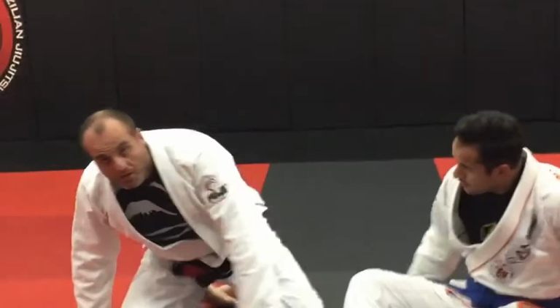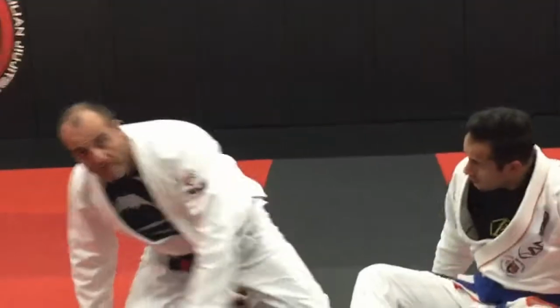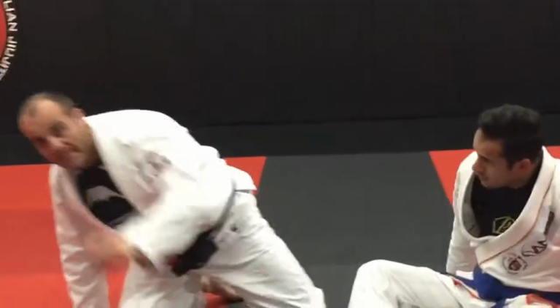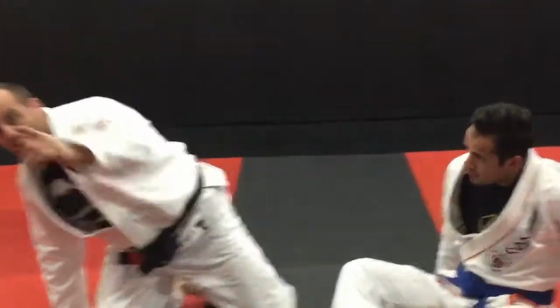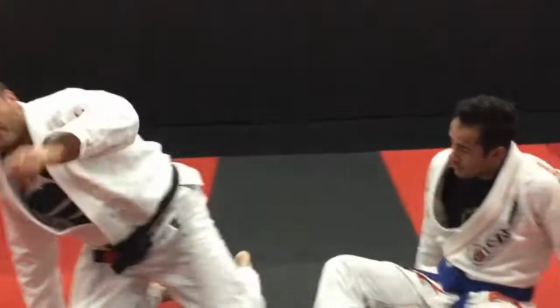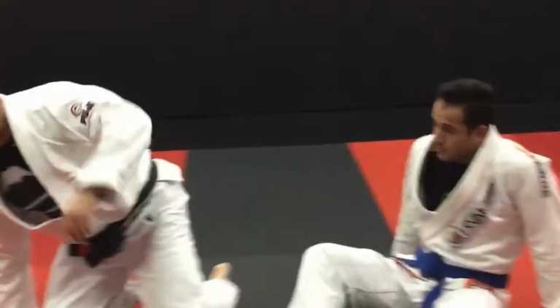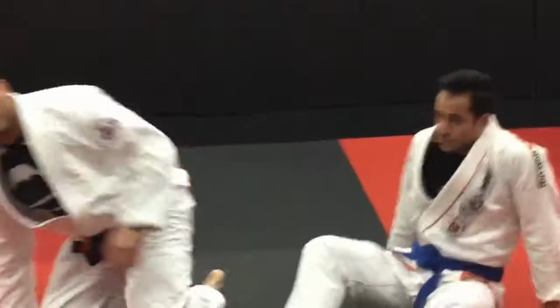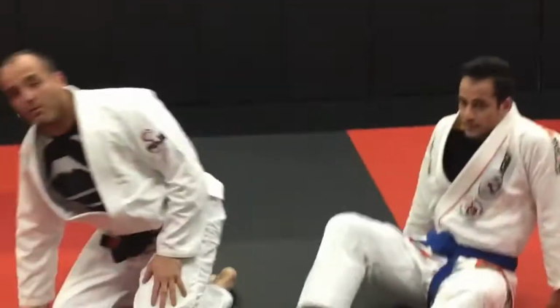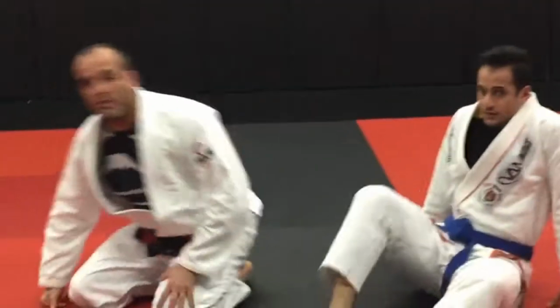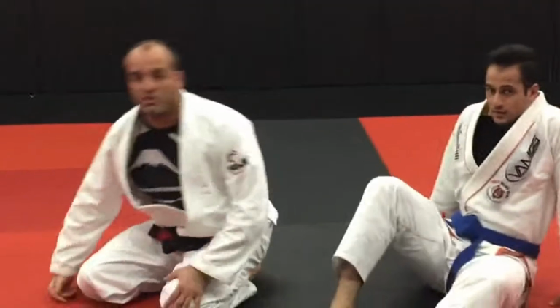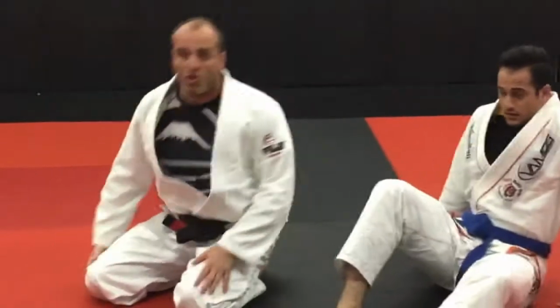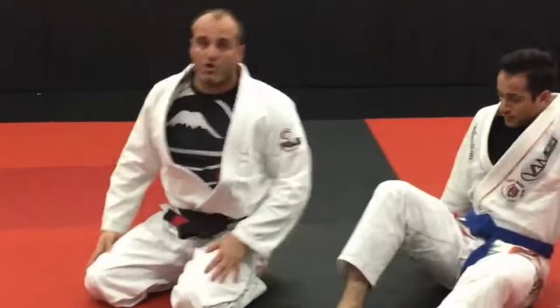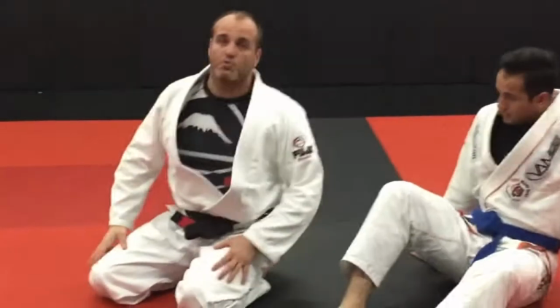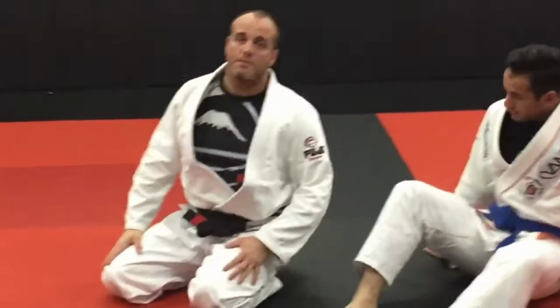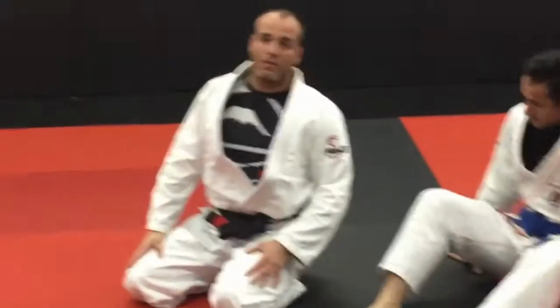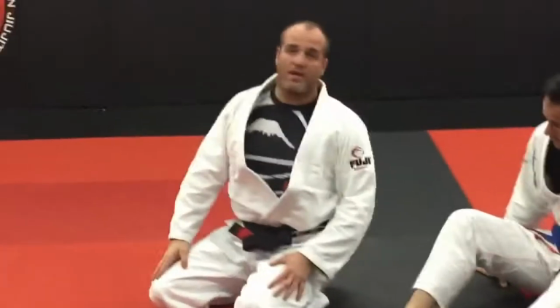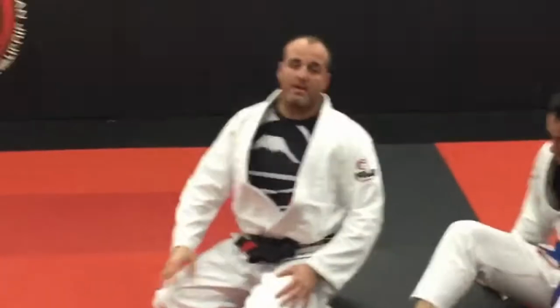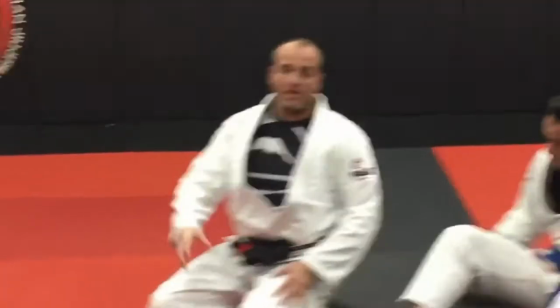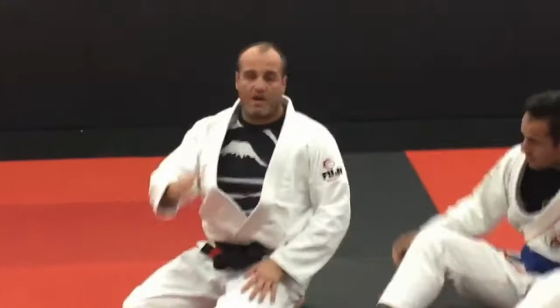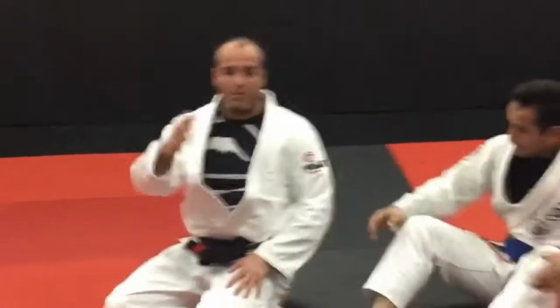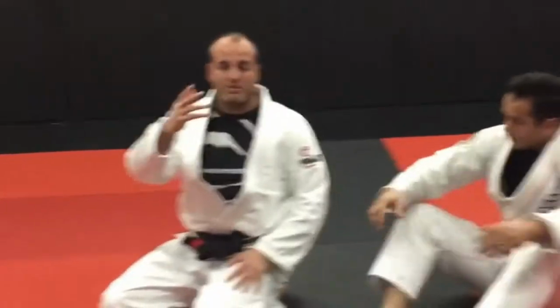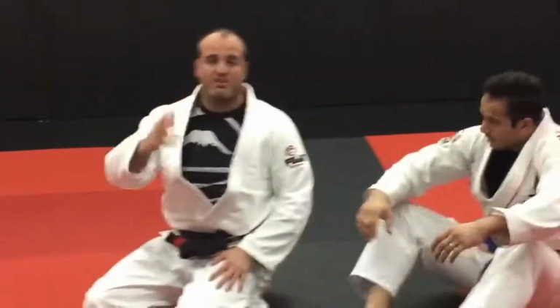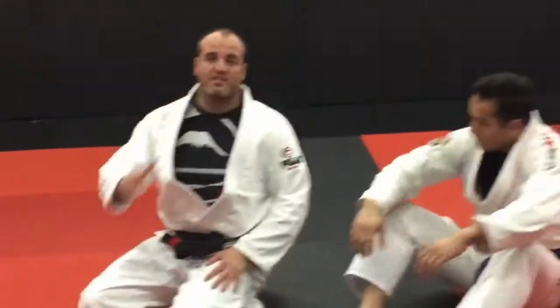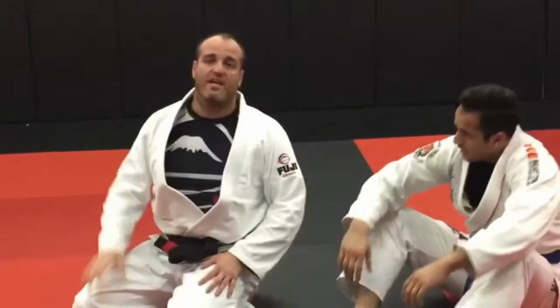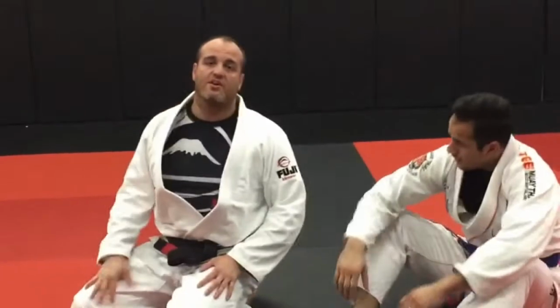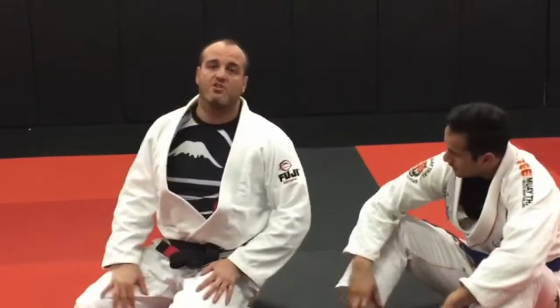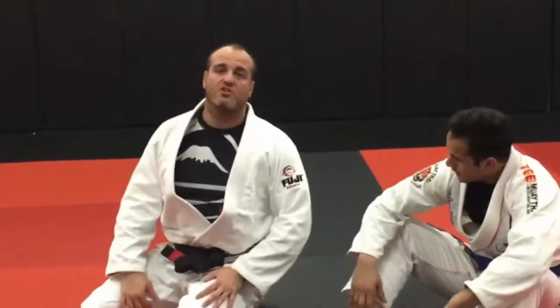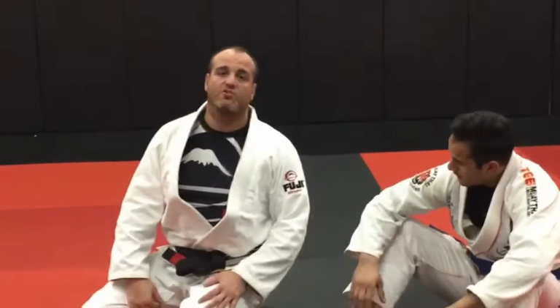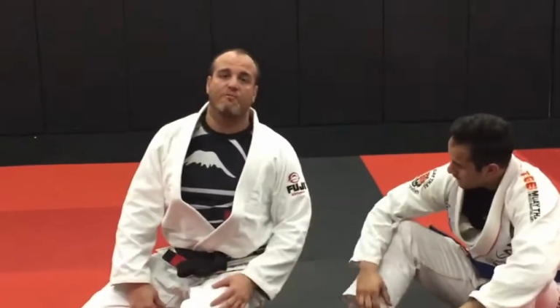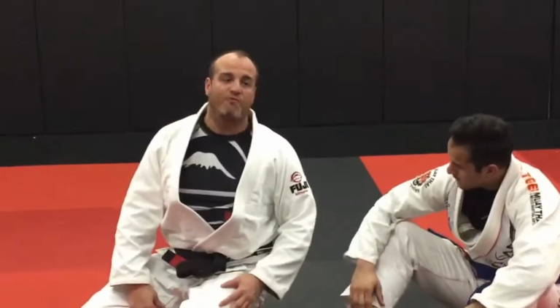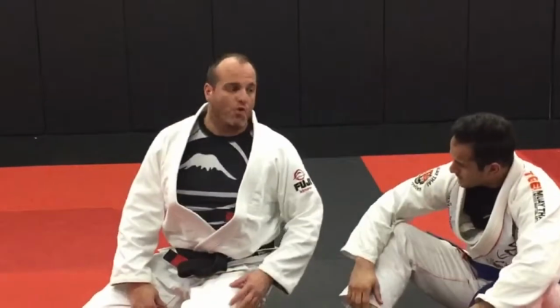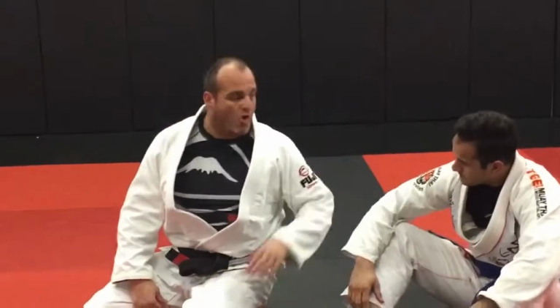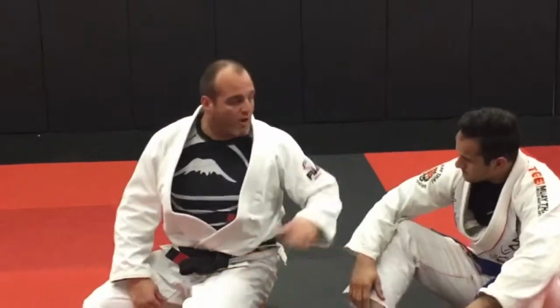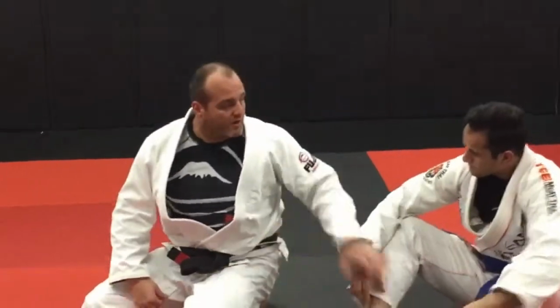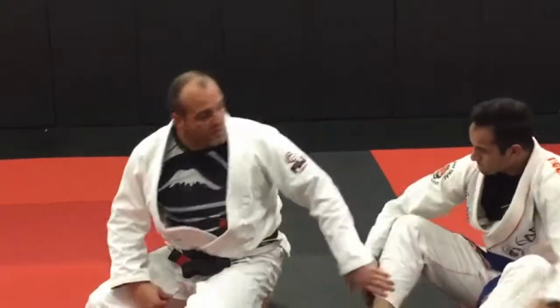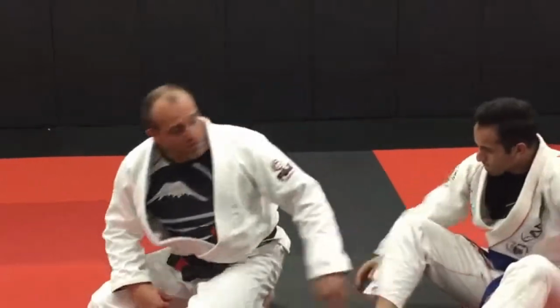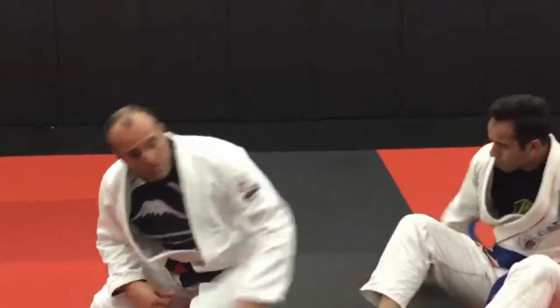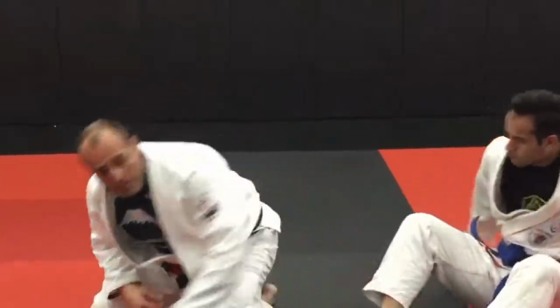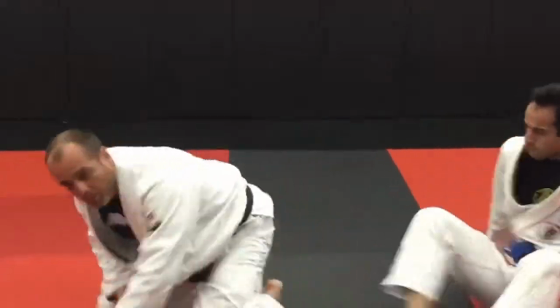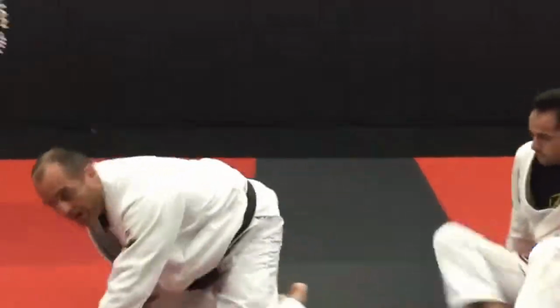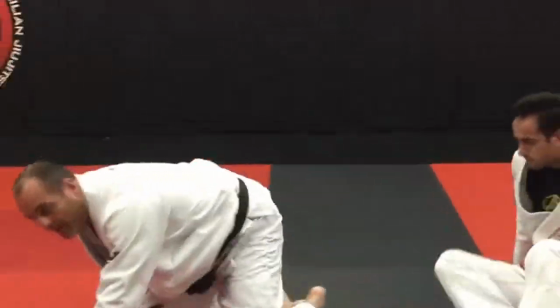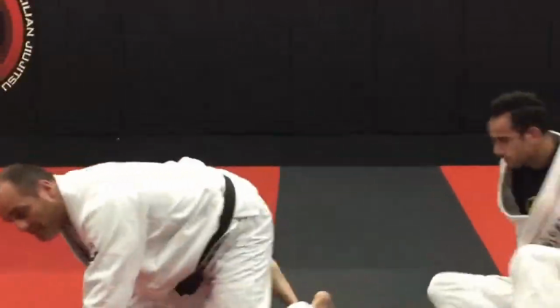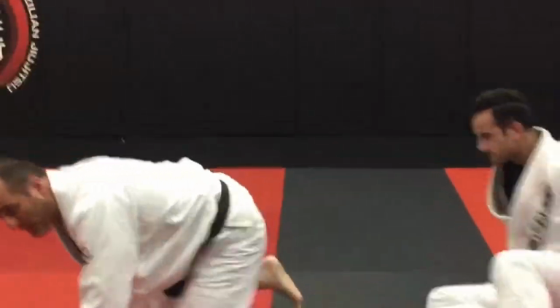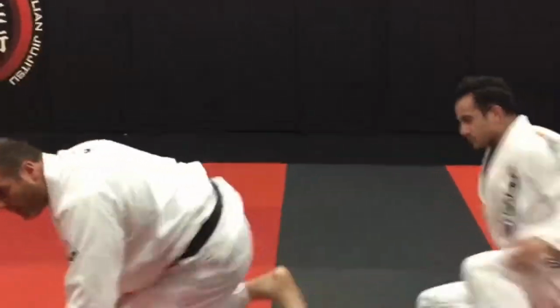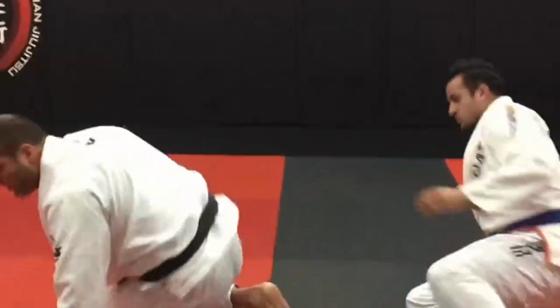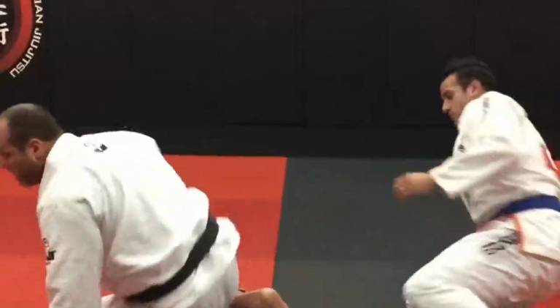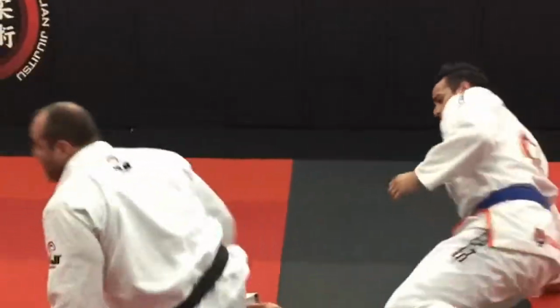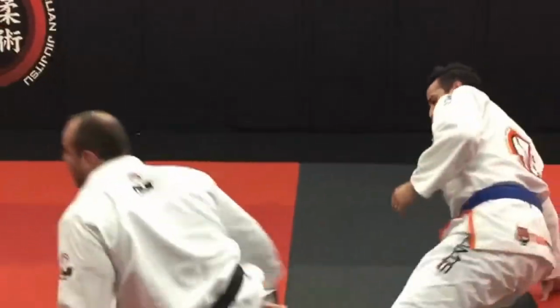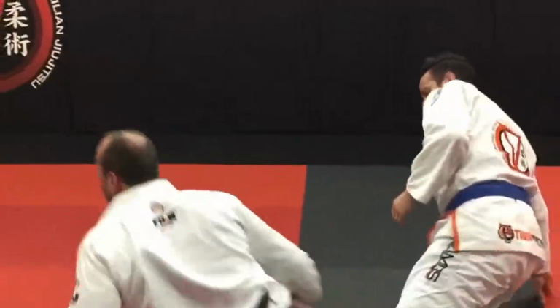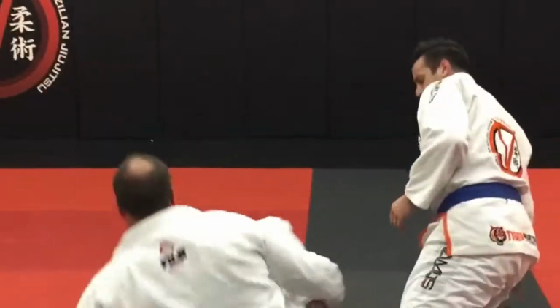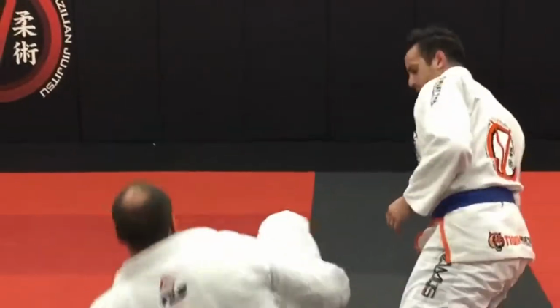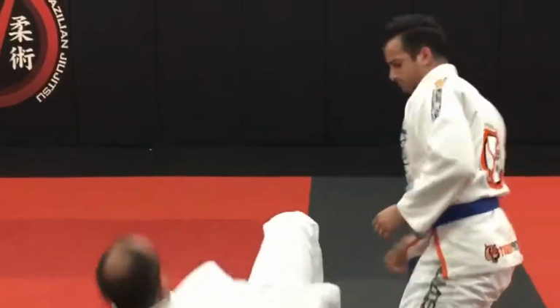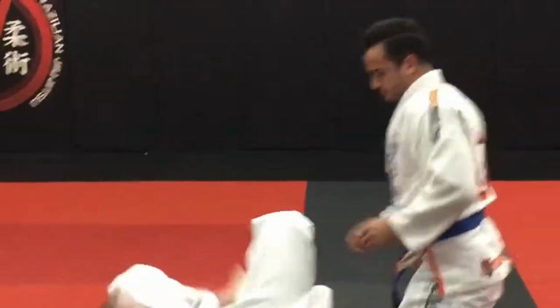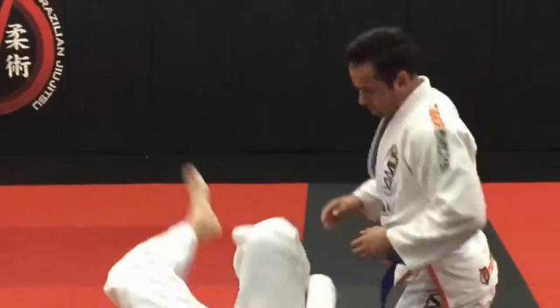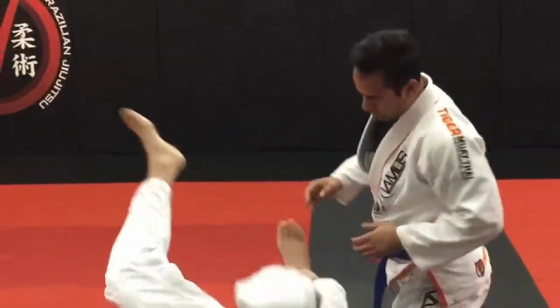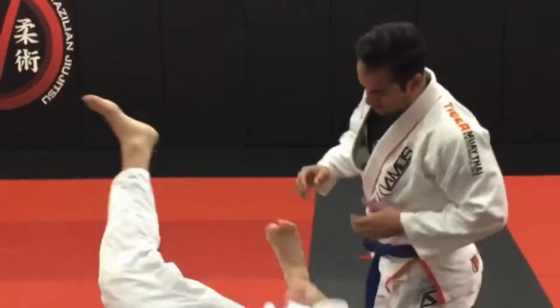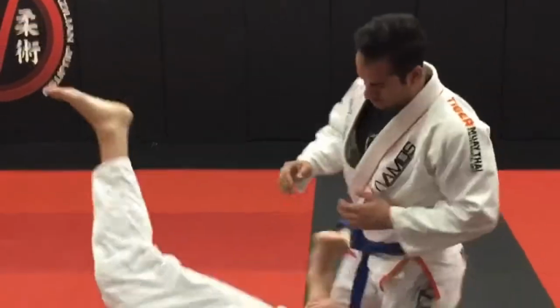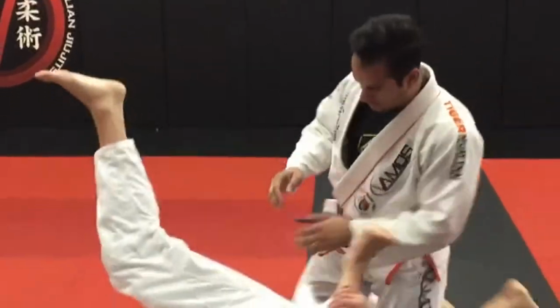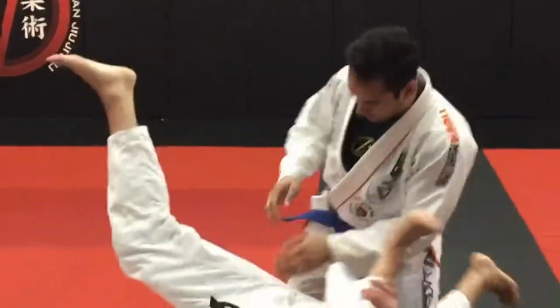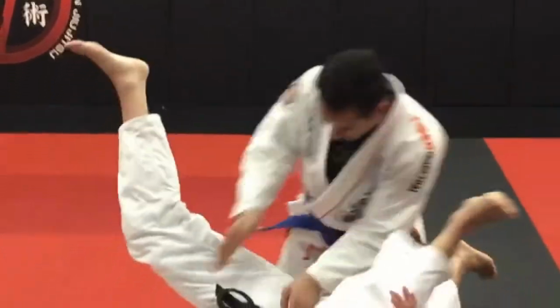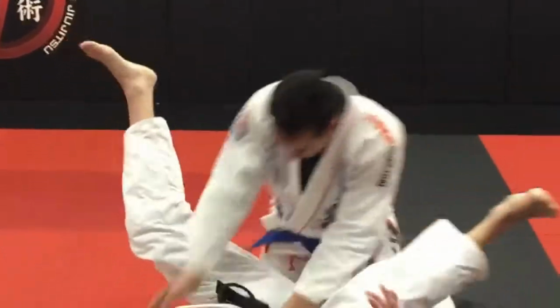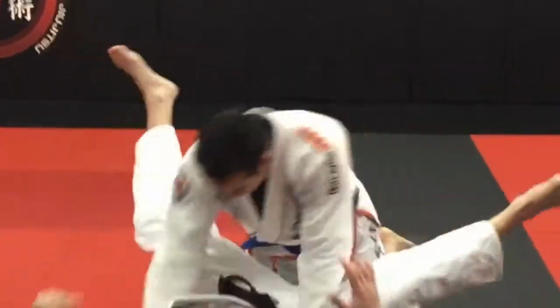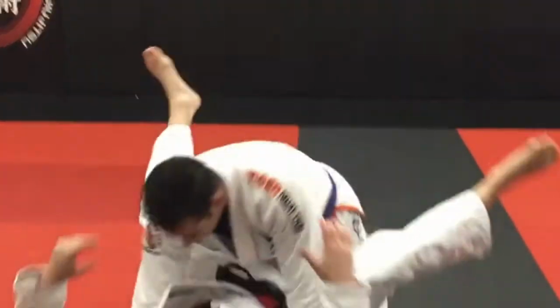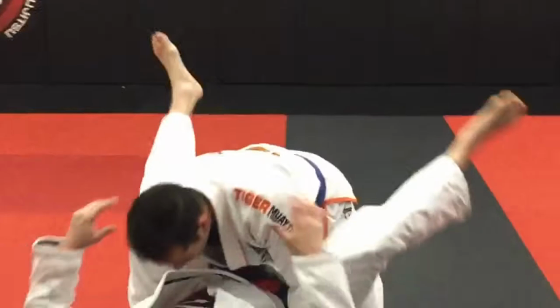Alright guys, check it out. We're going to go to Starsweep. Watch the details — this is from Full Guard. I'm going to put Ali, my partner here, in Full Guard.